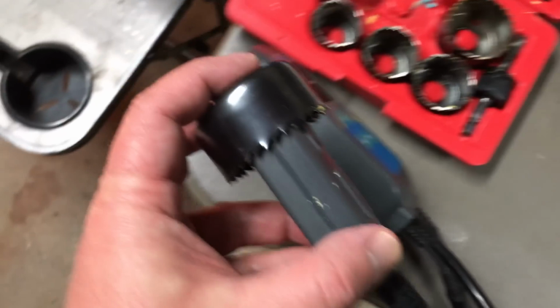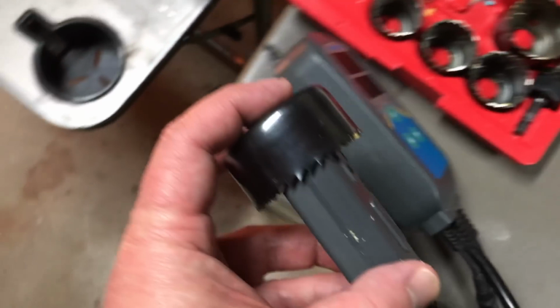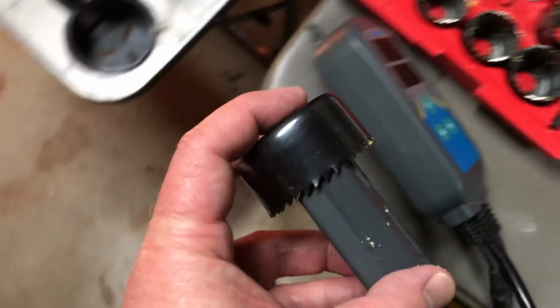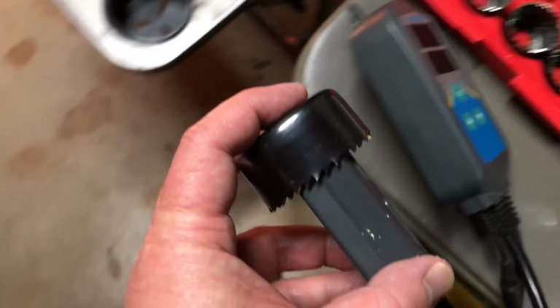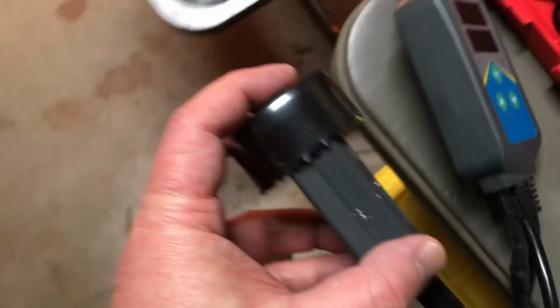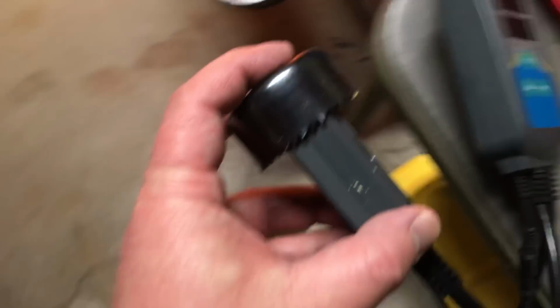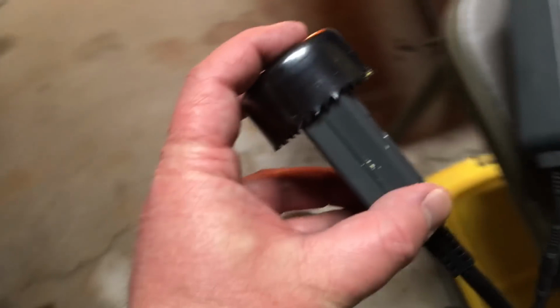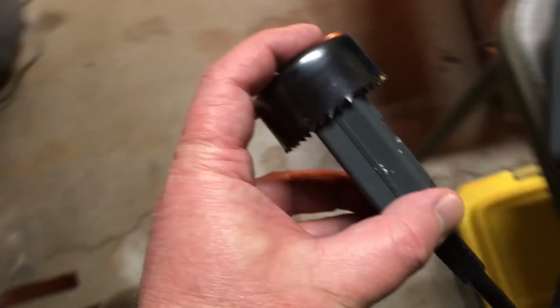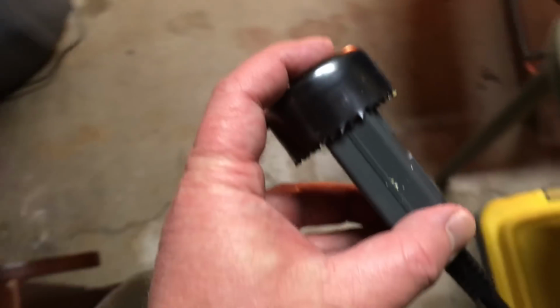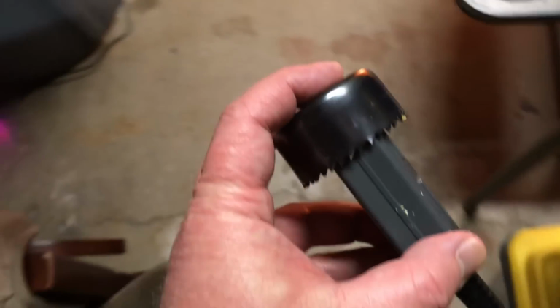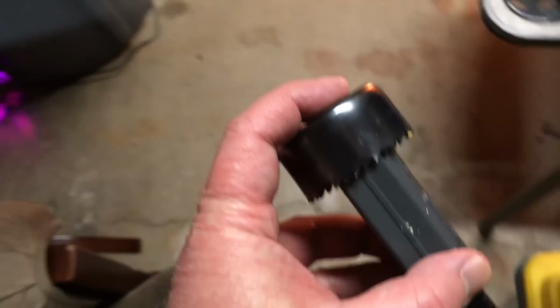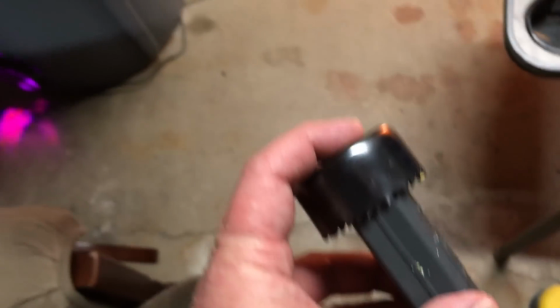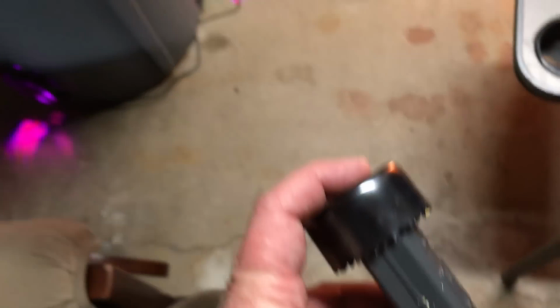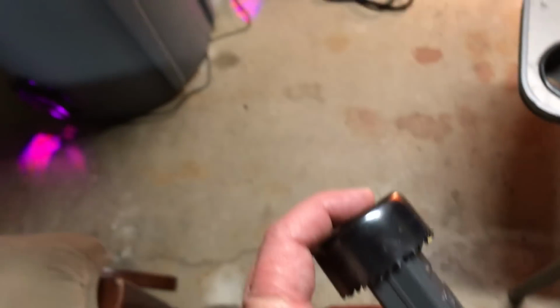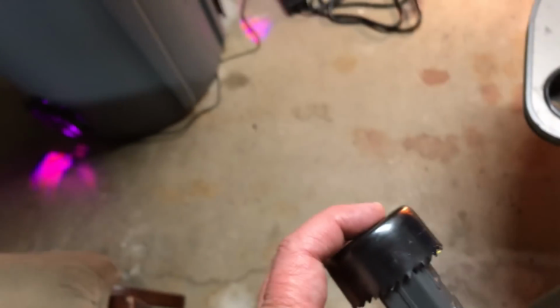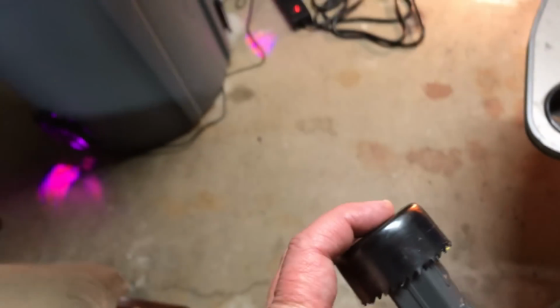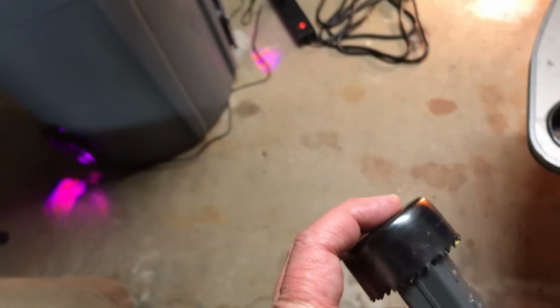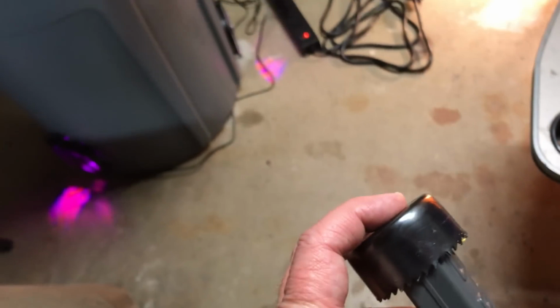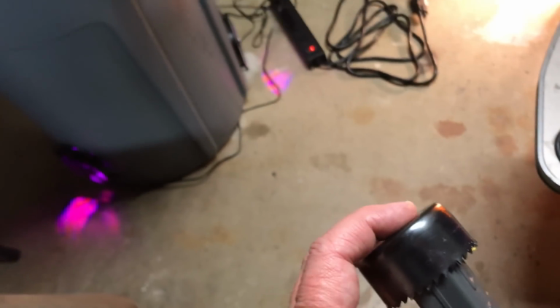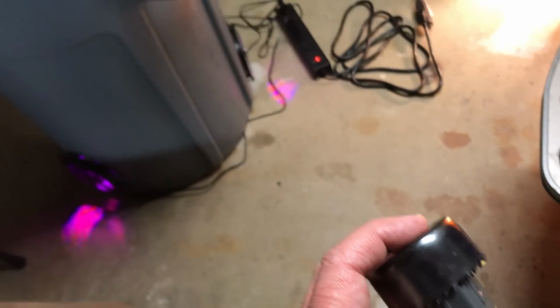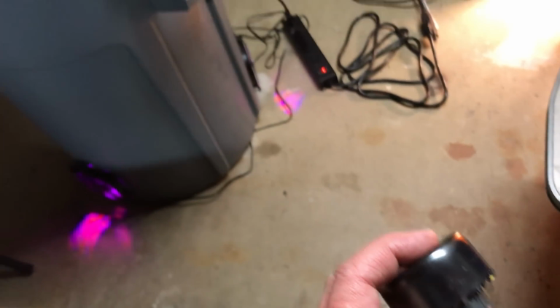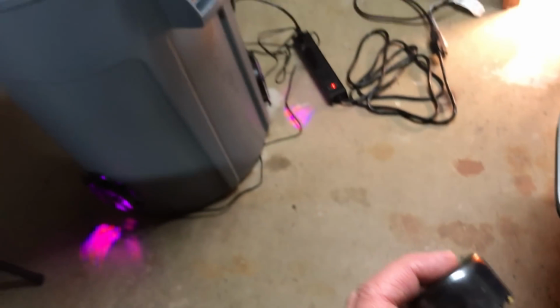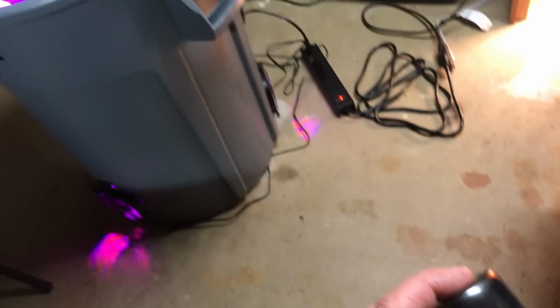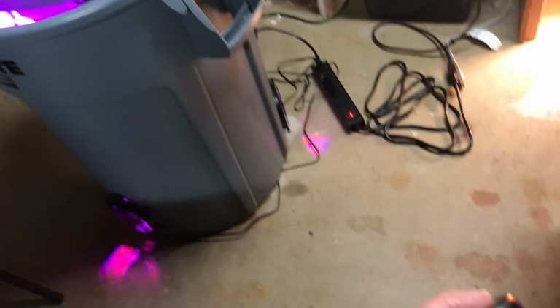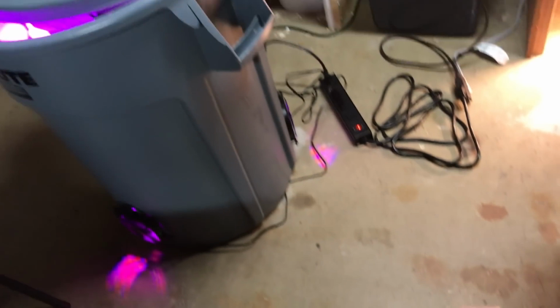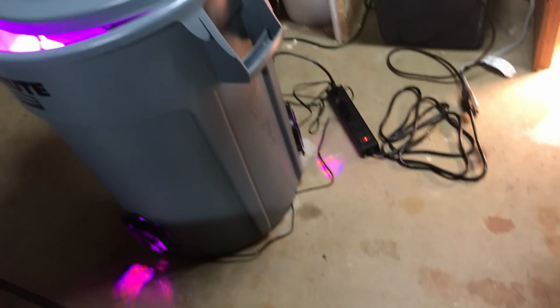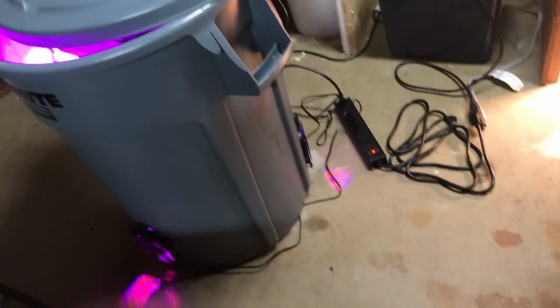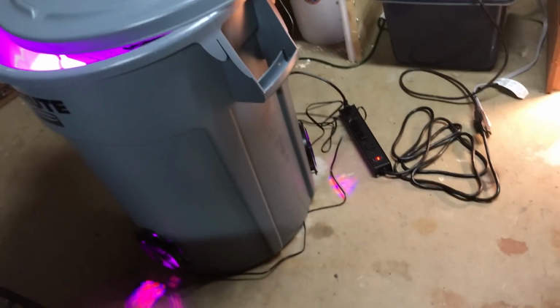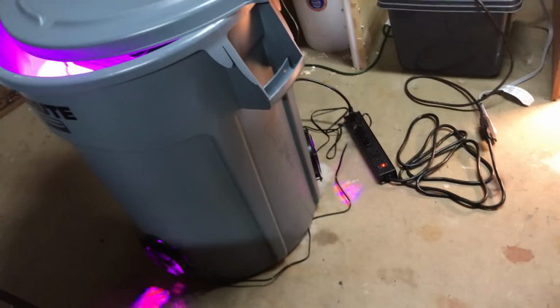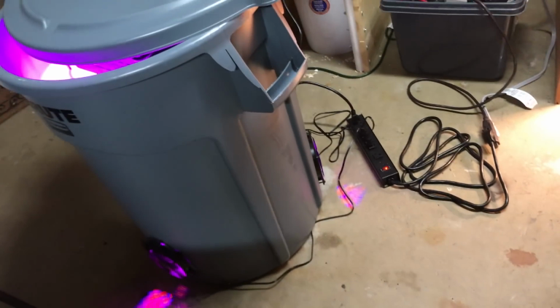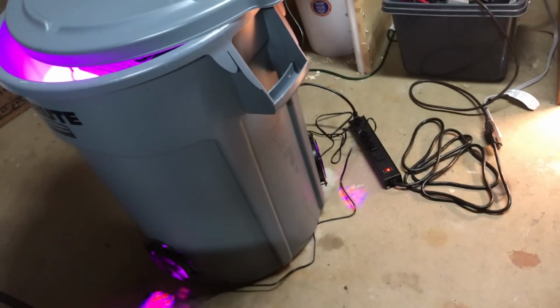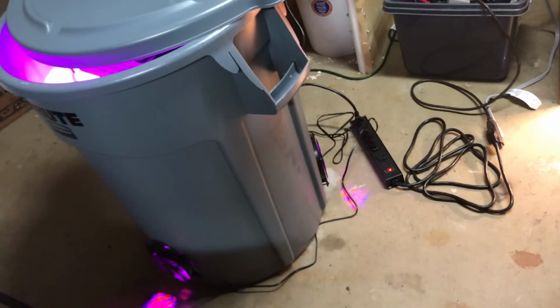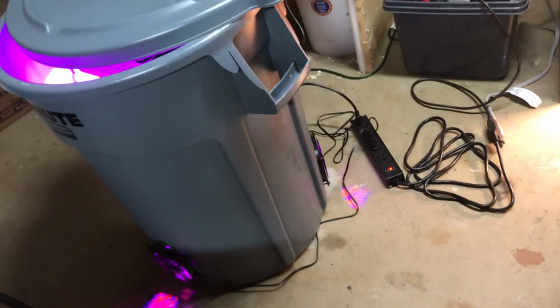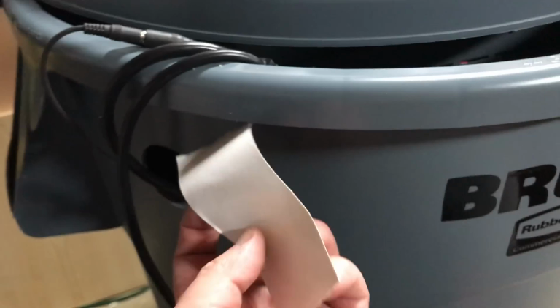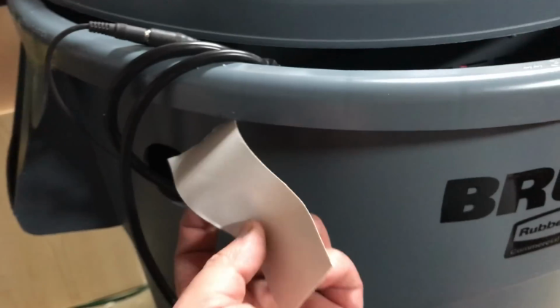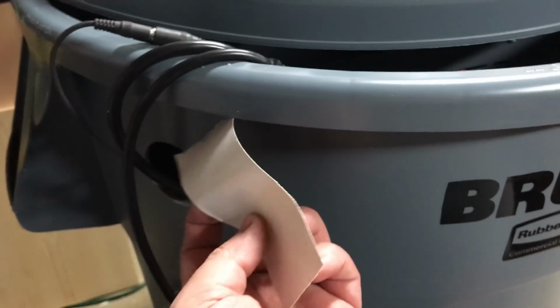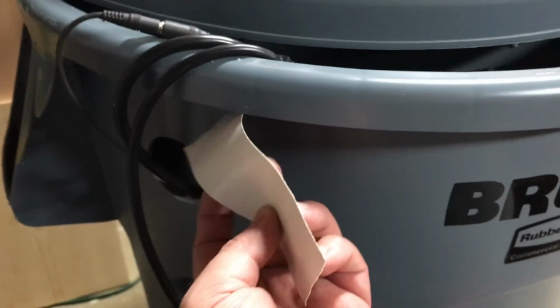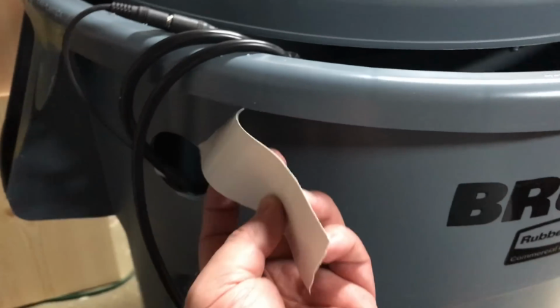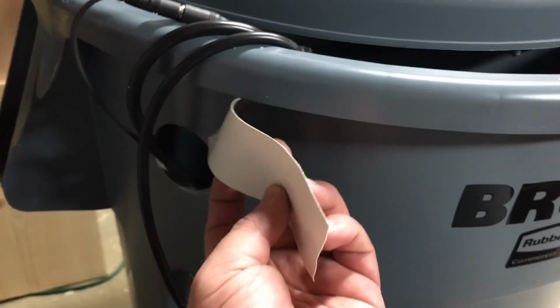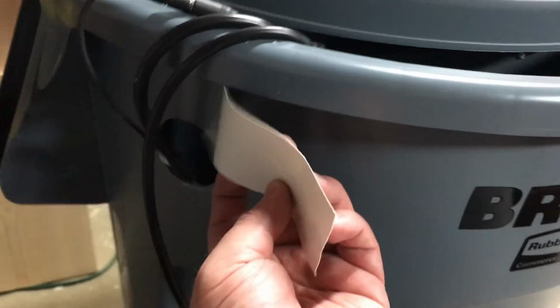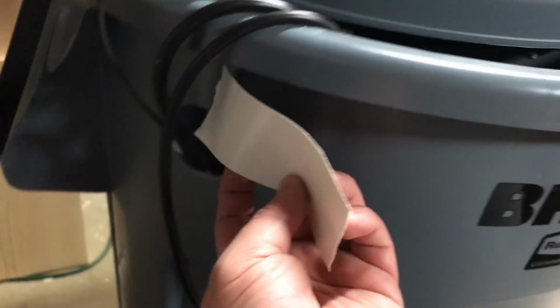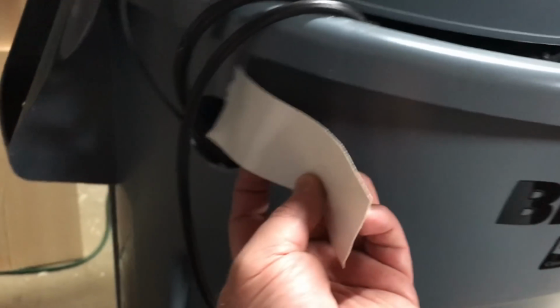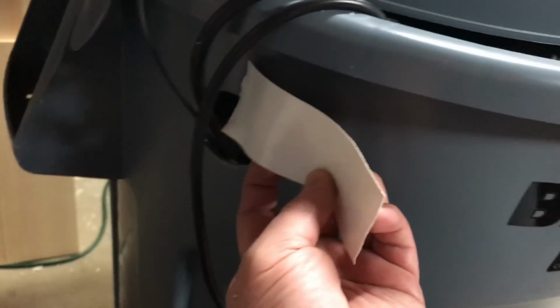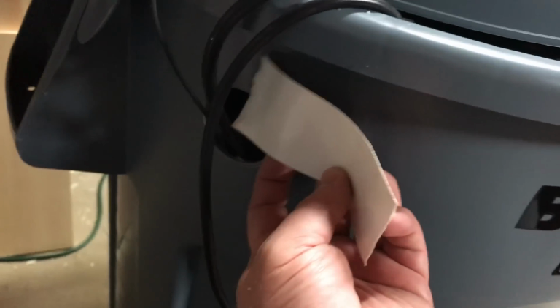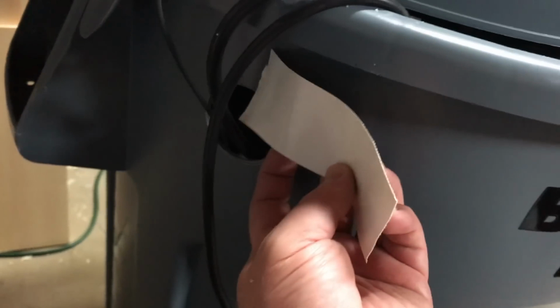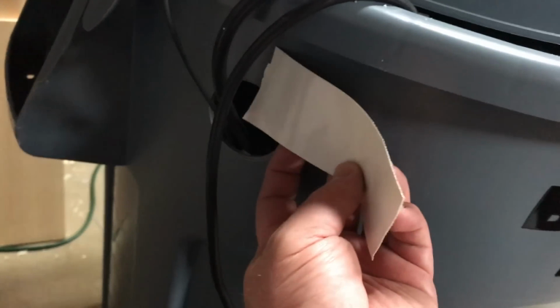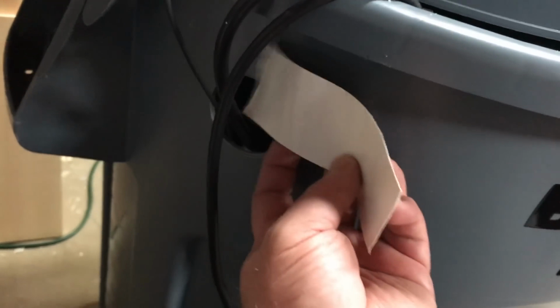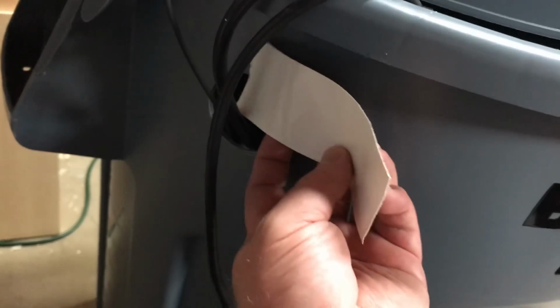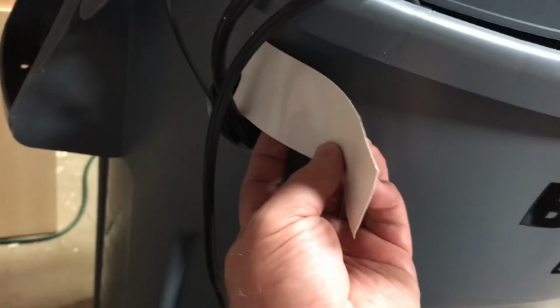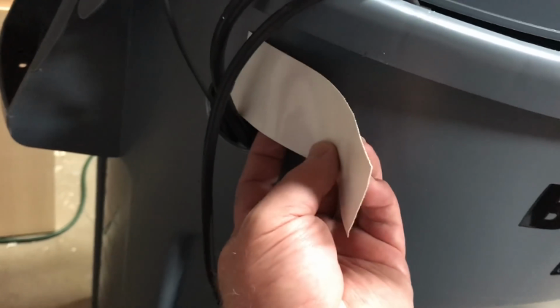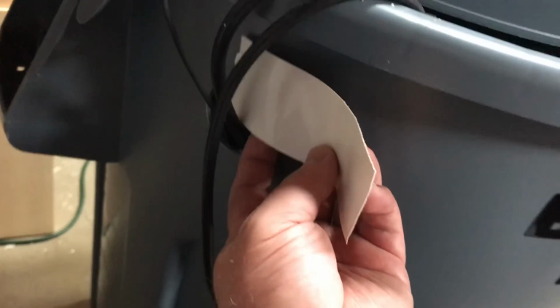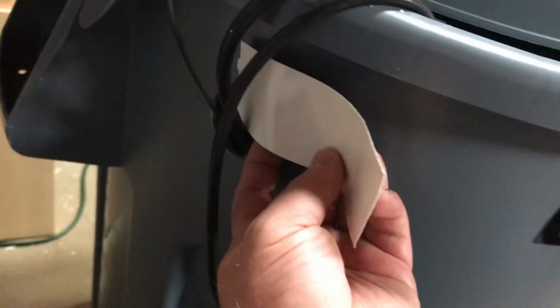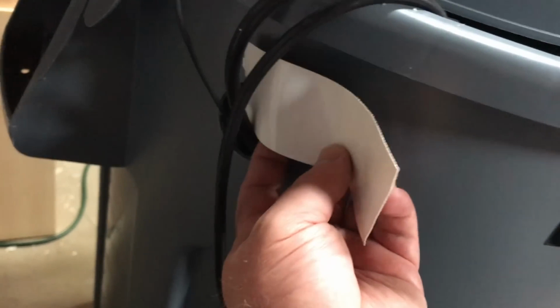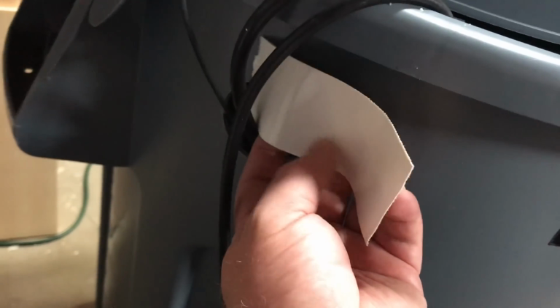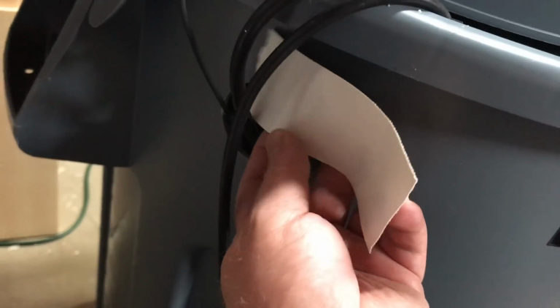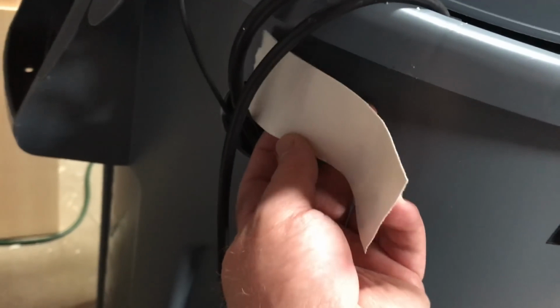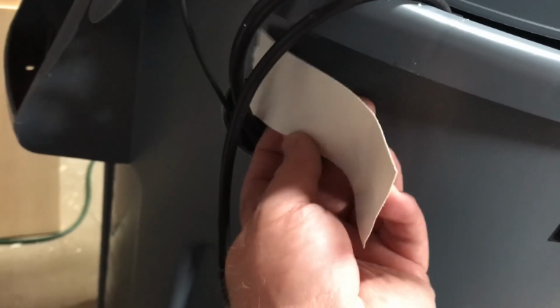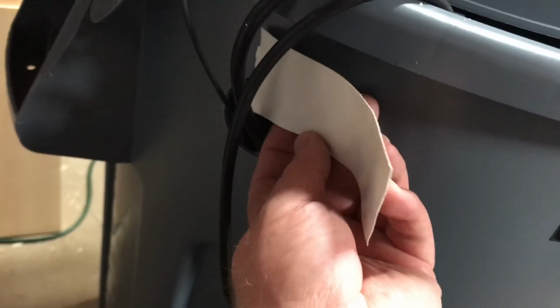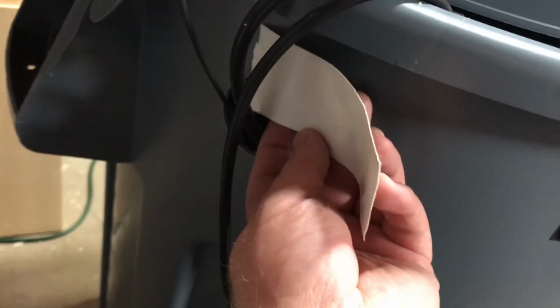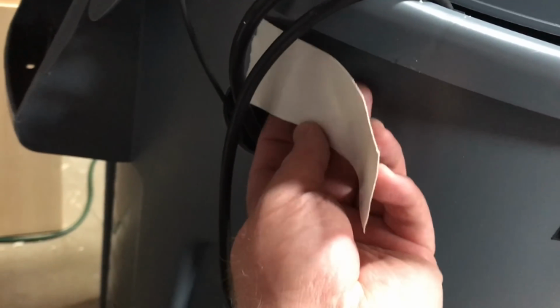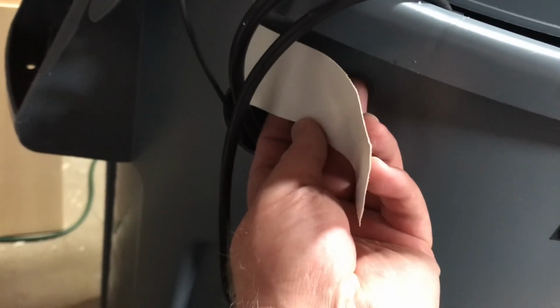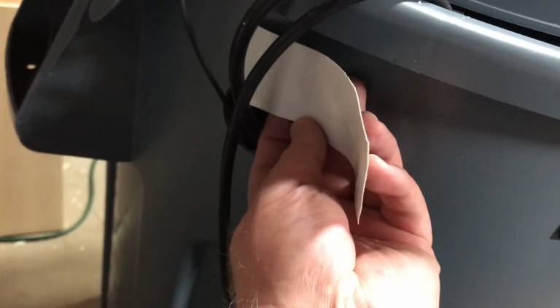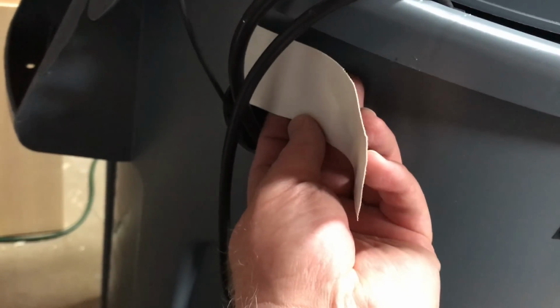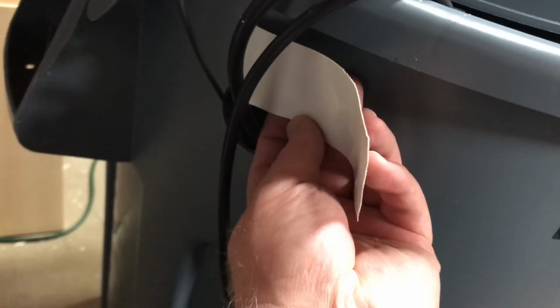I can't have air escaping through these holes. Duct tape saves the day.